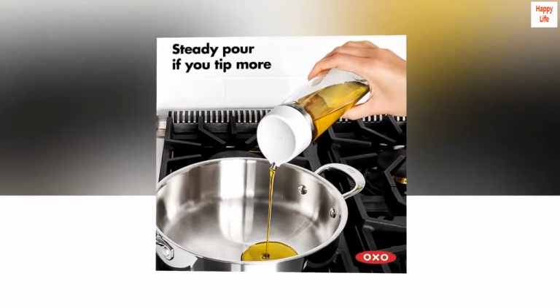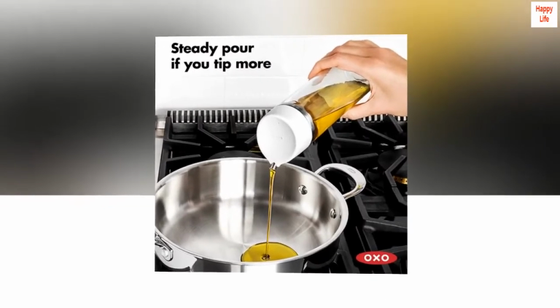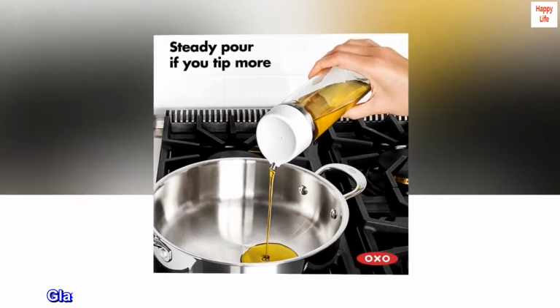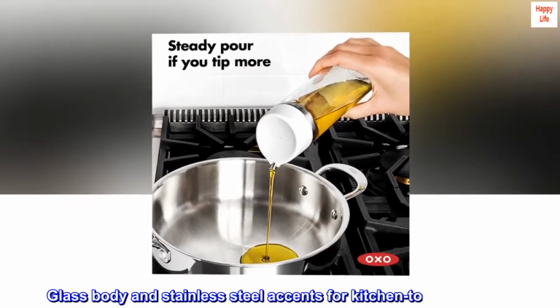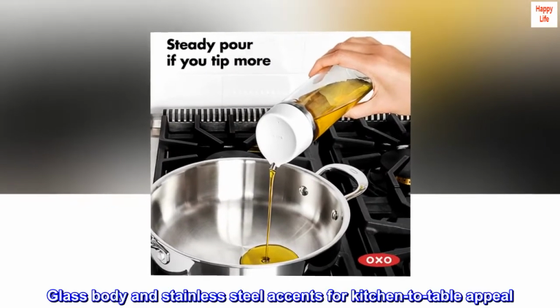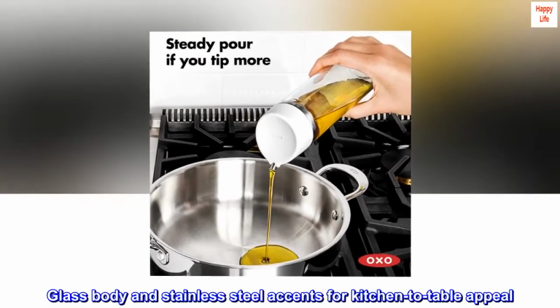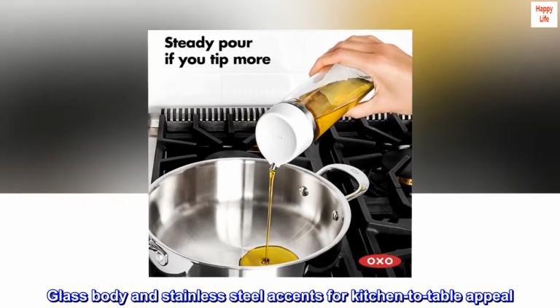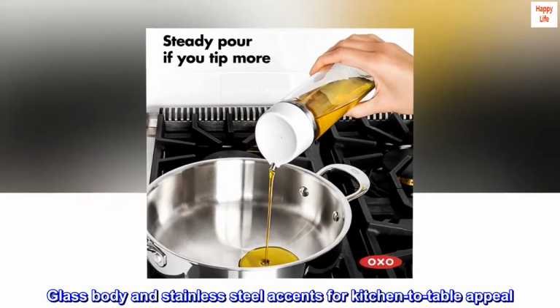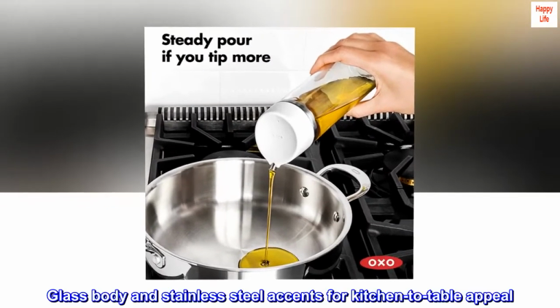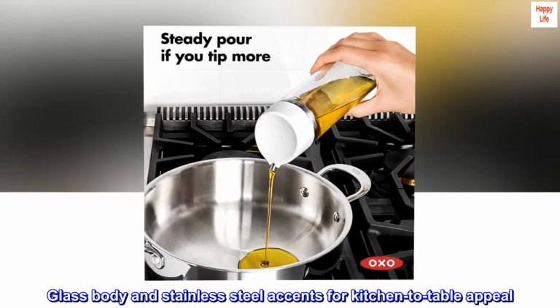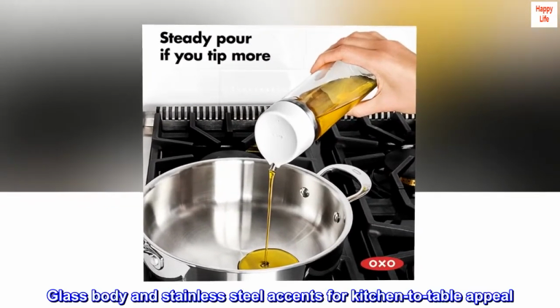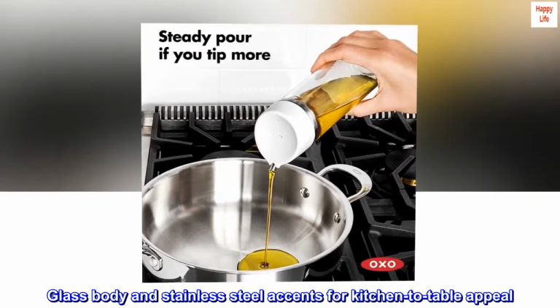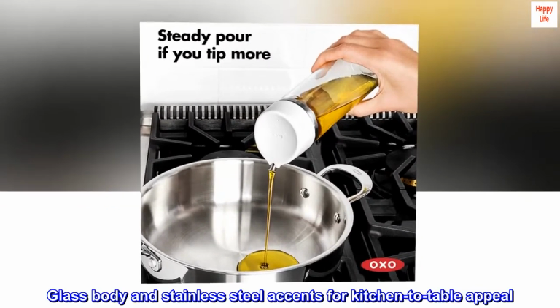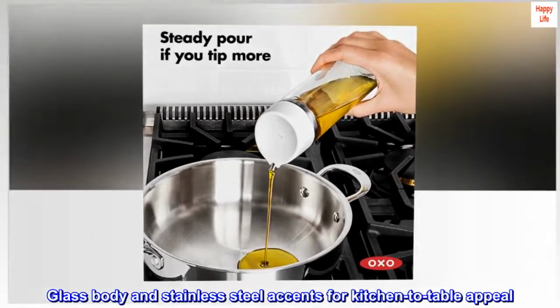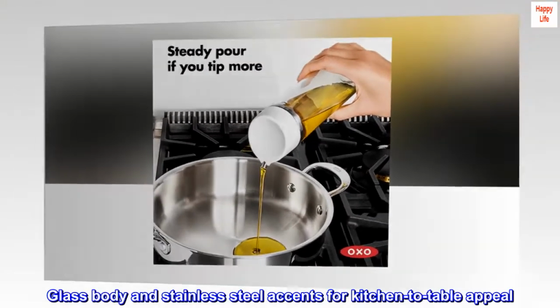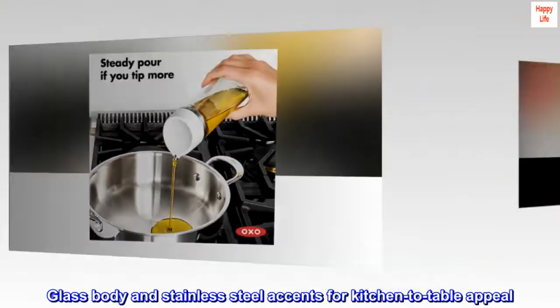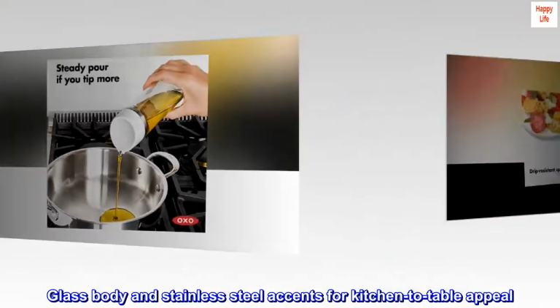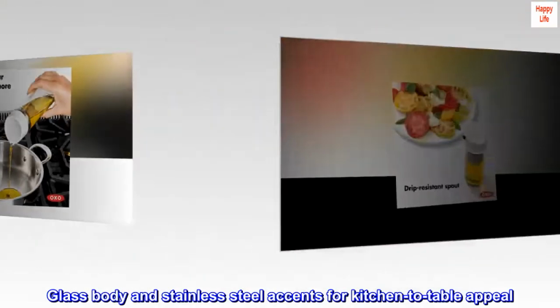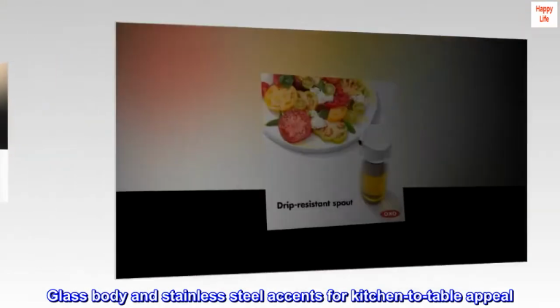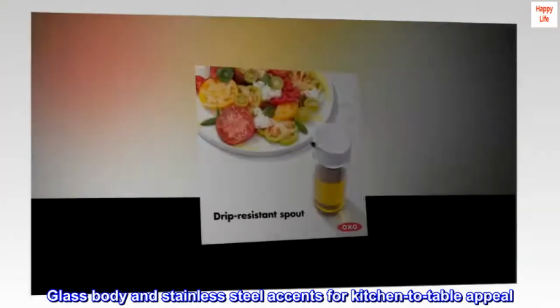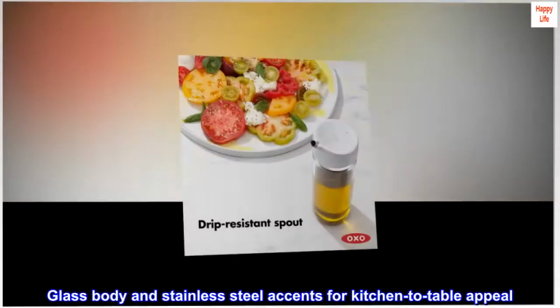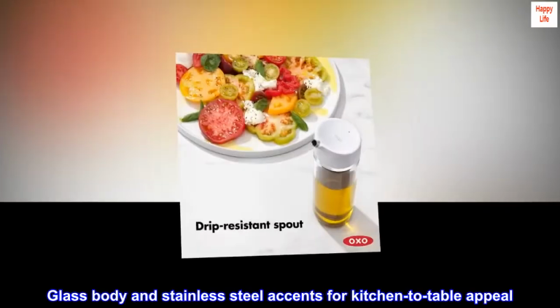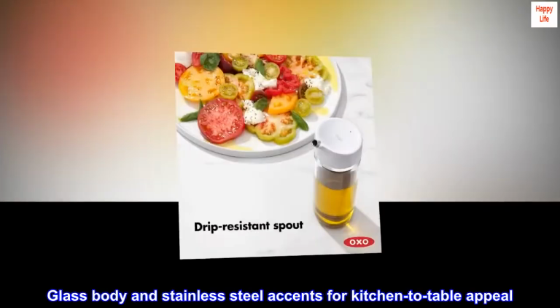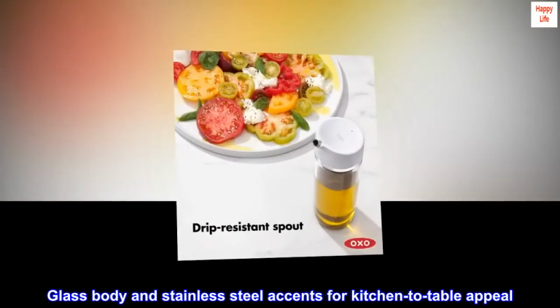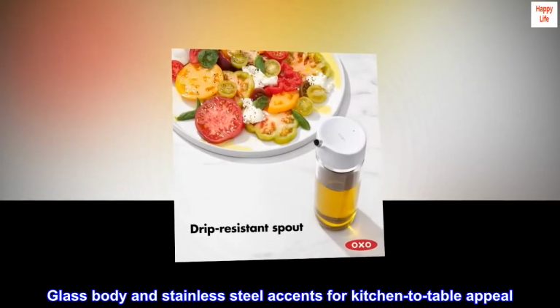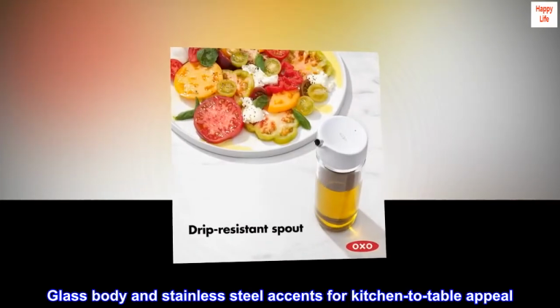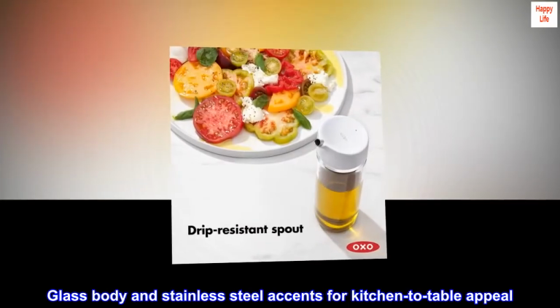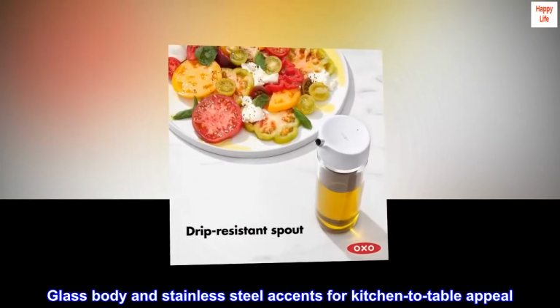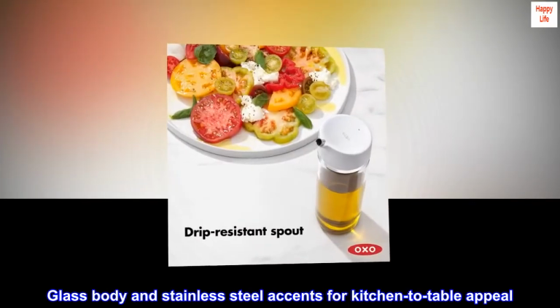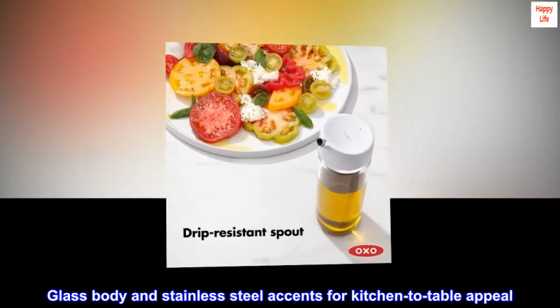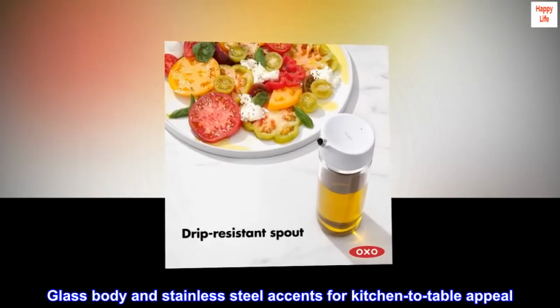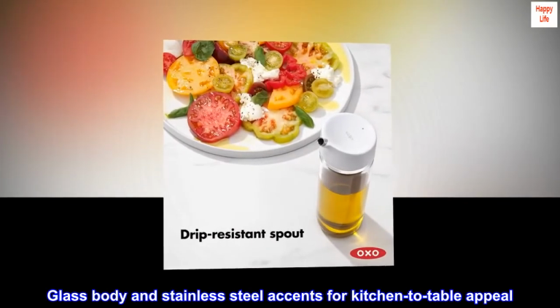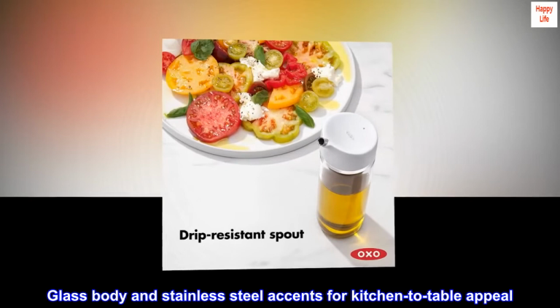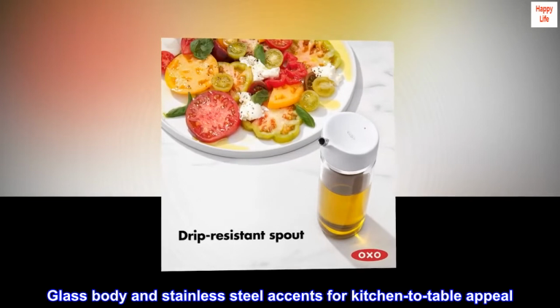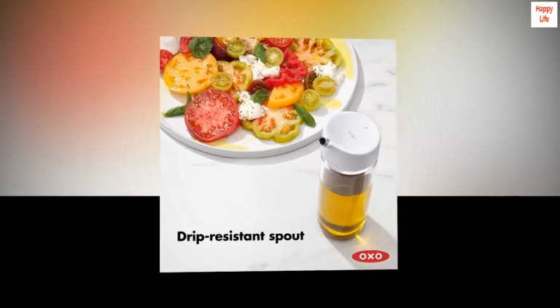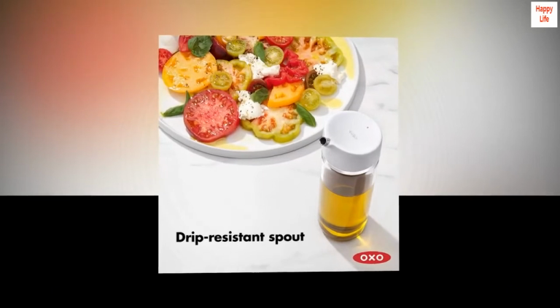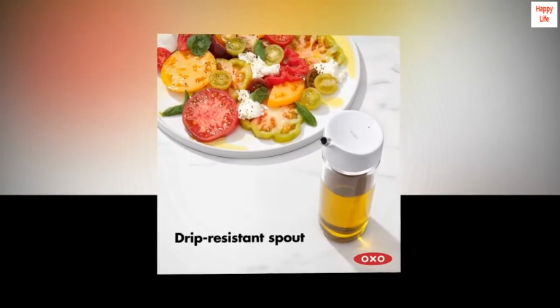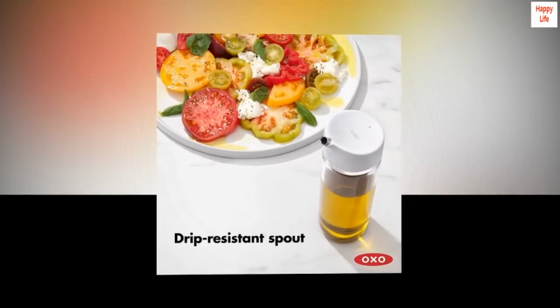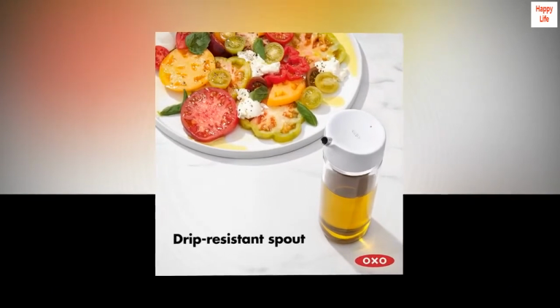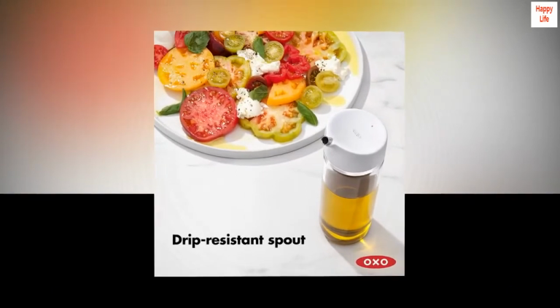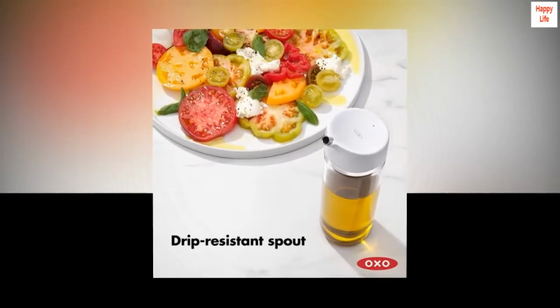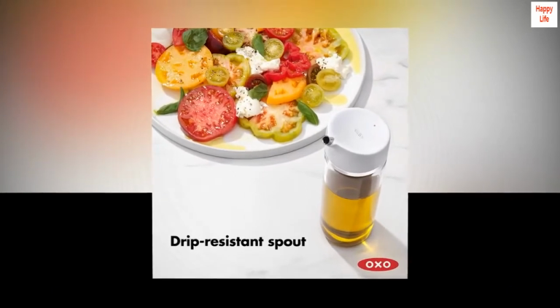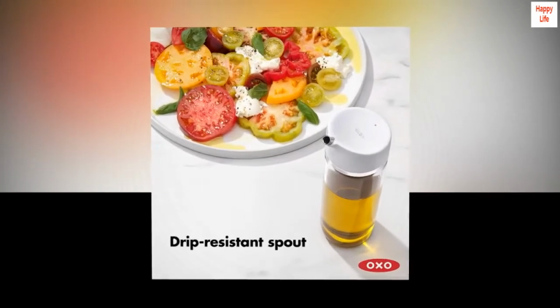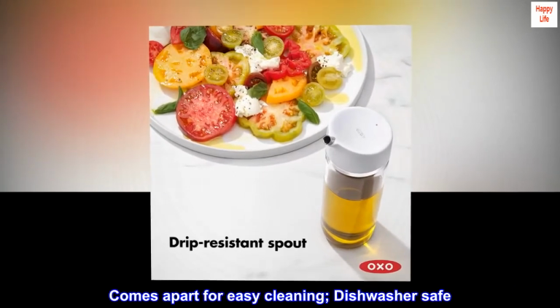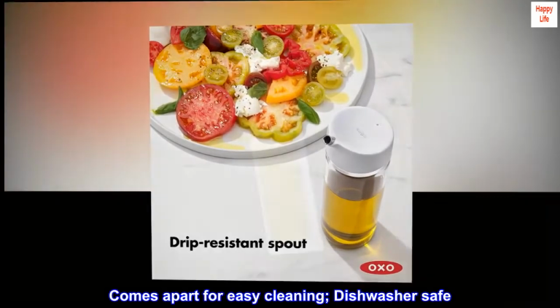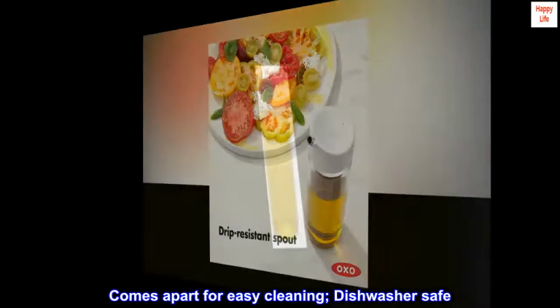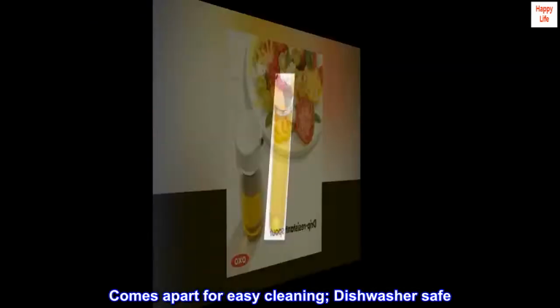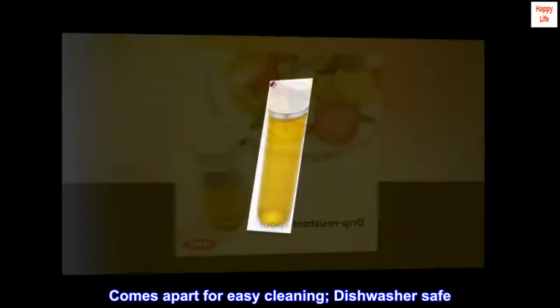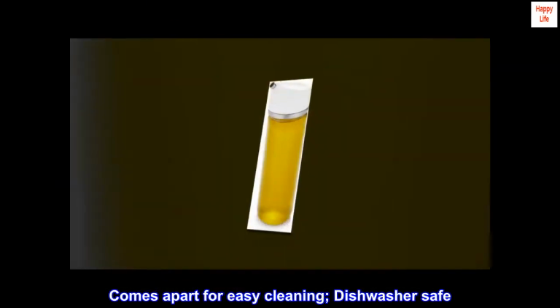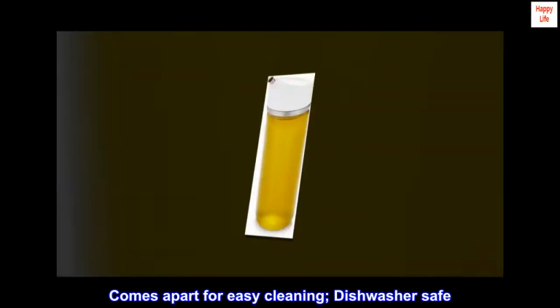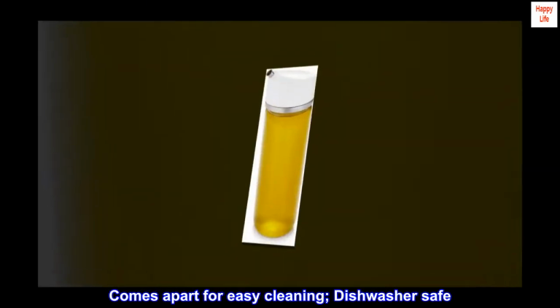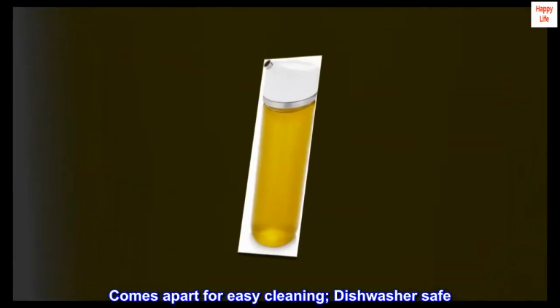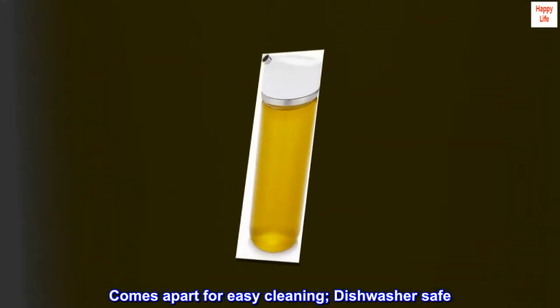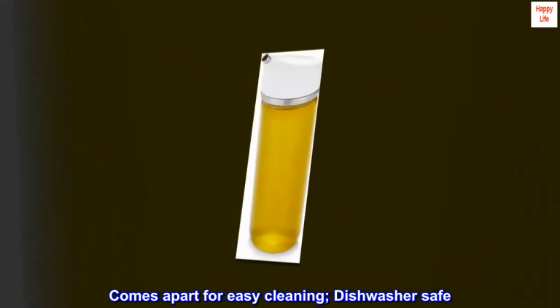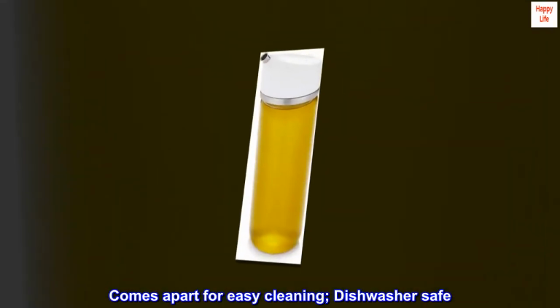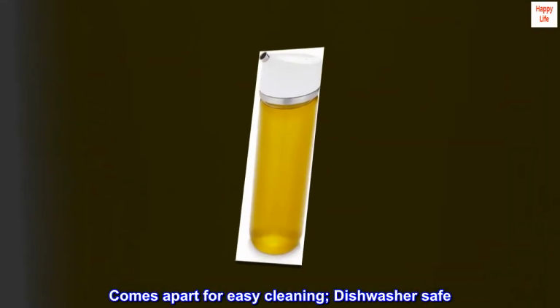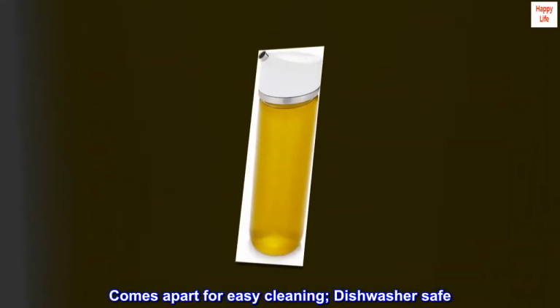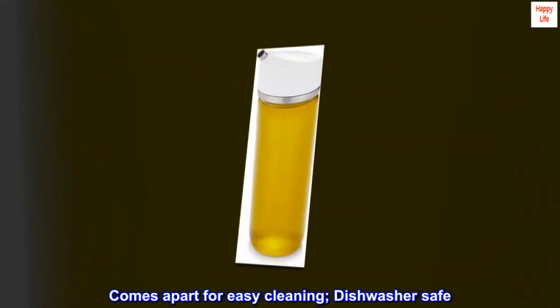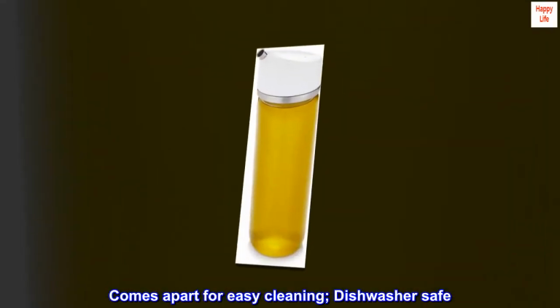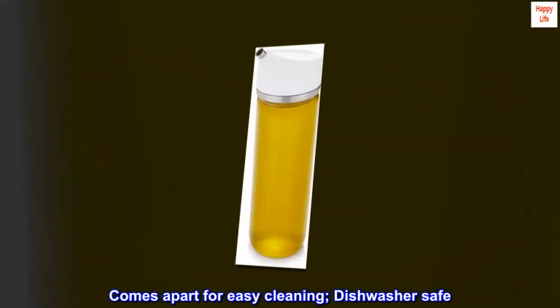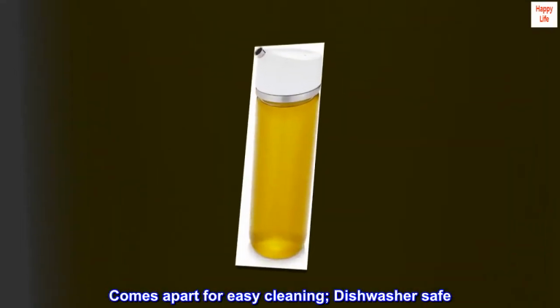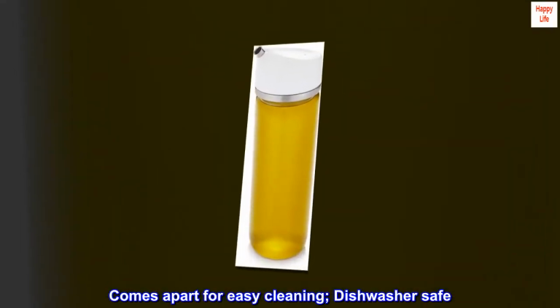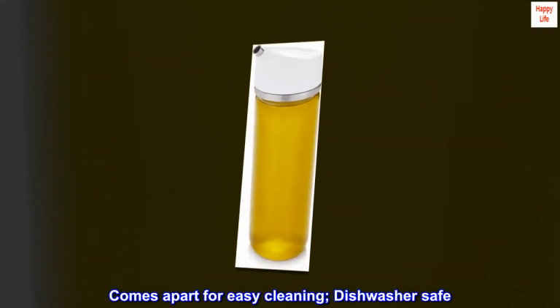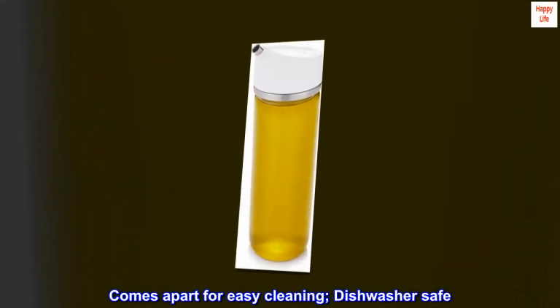Glass body and stainless steel accents for kitchen to table appeal. Comes apart for easy cleaning — dishwasher safe.